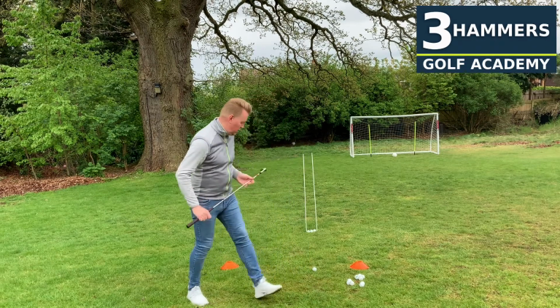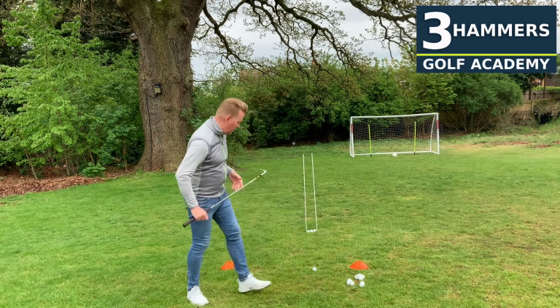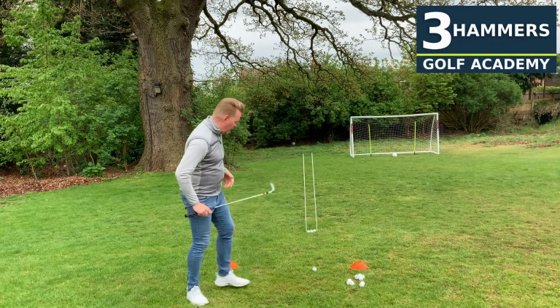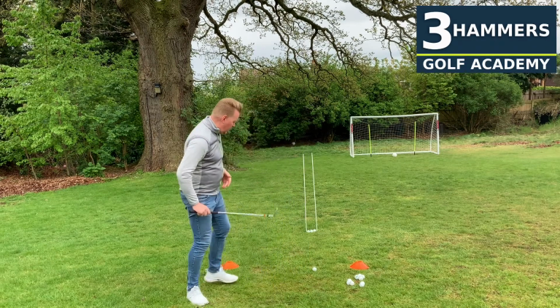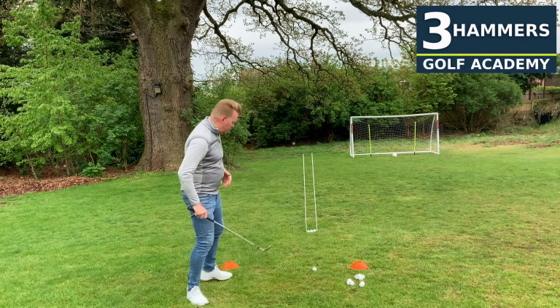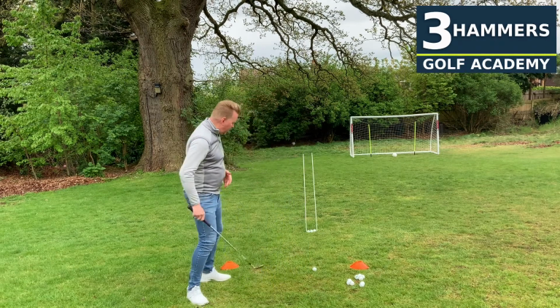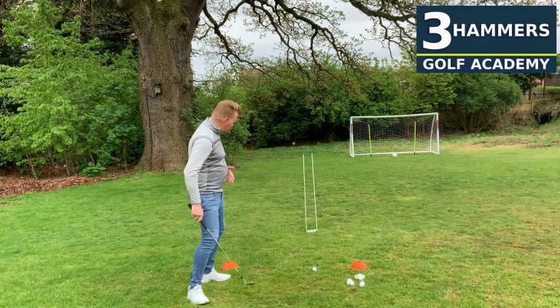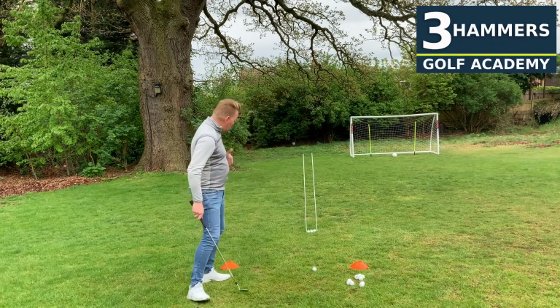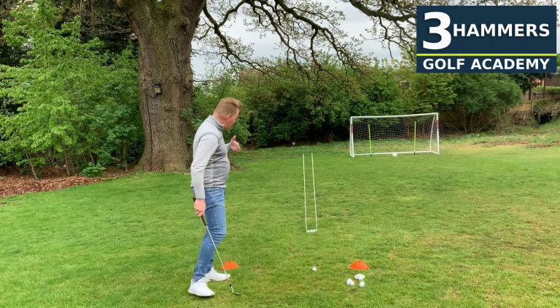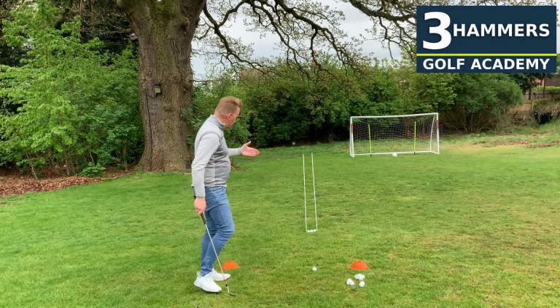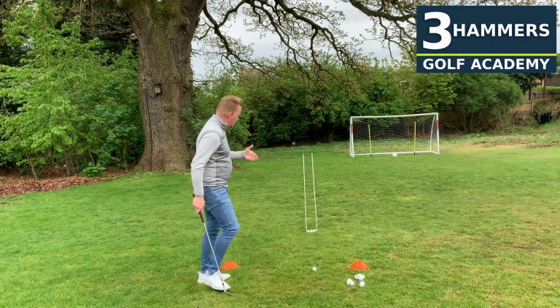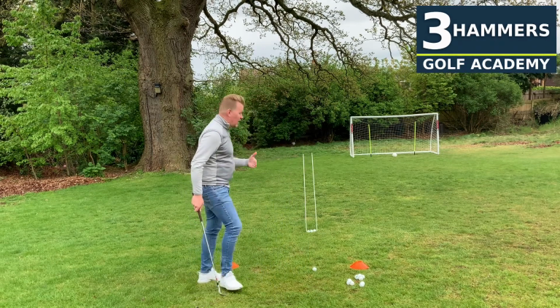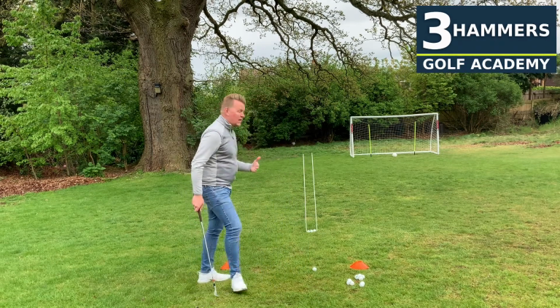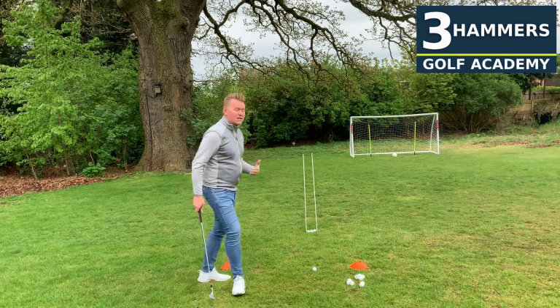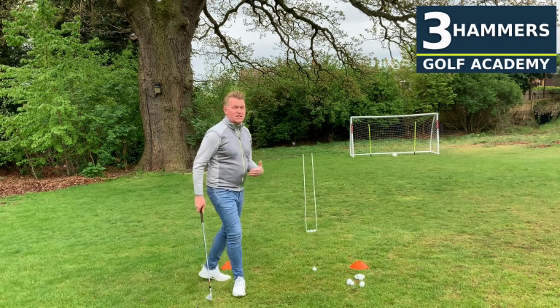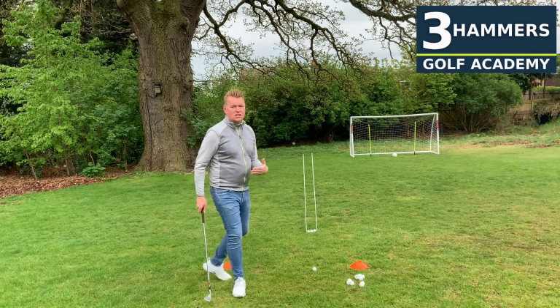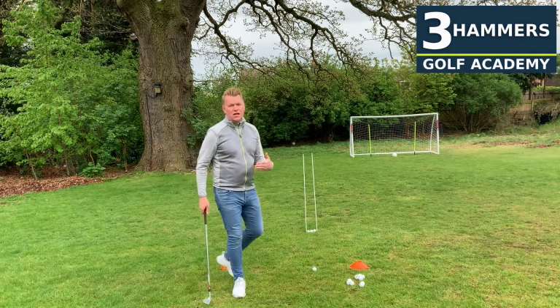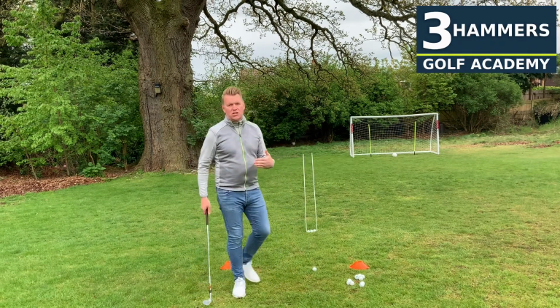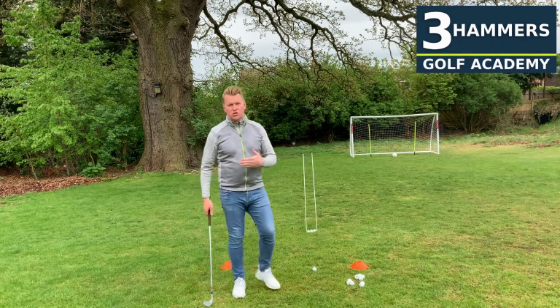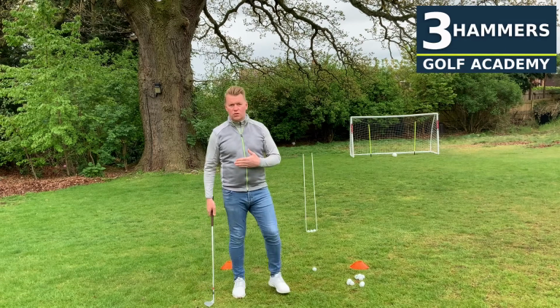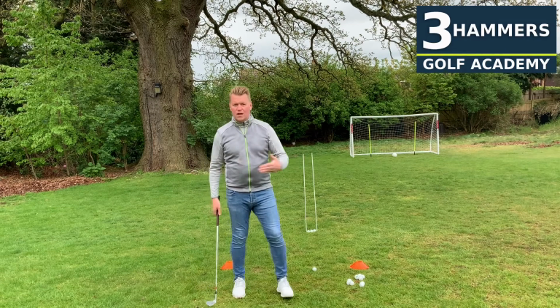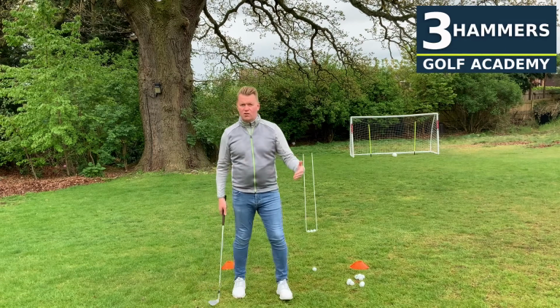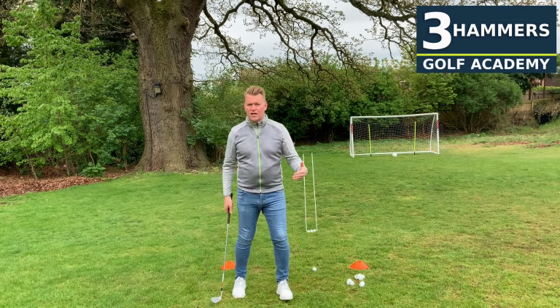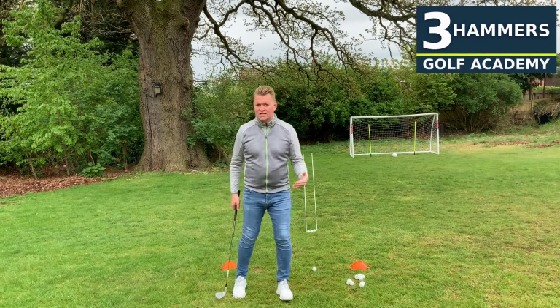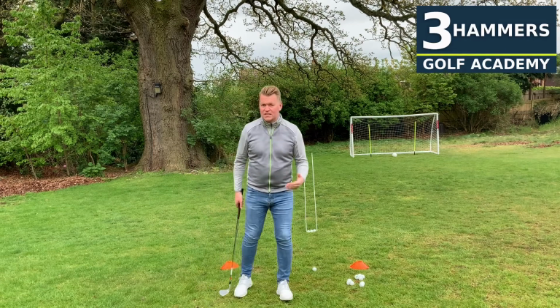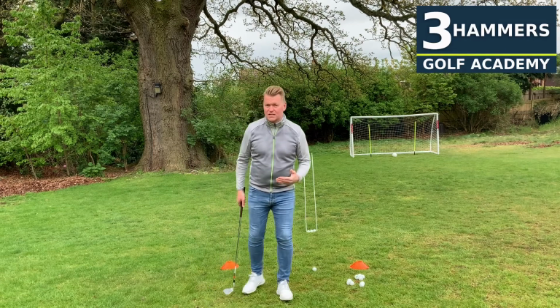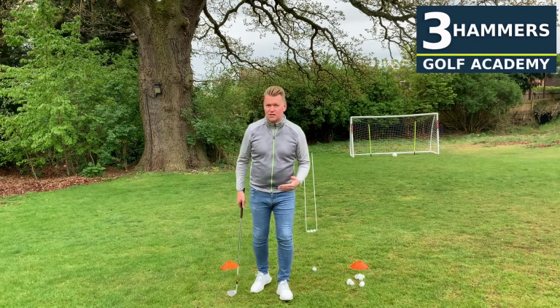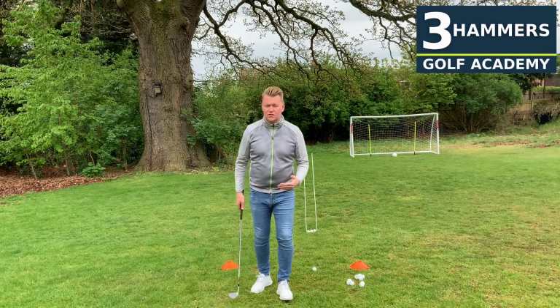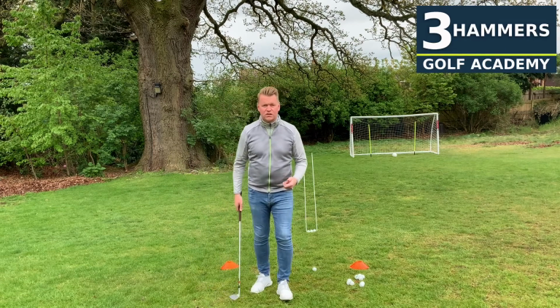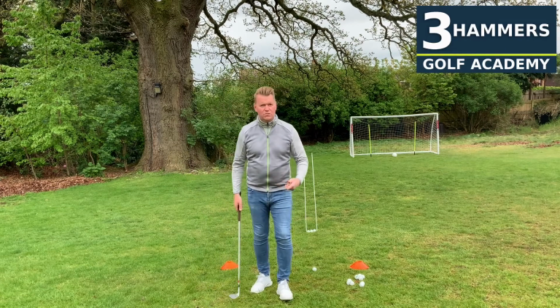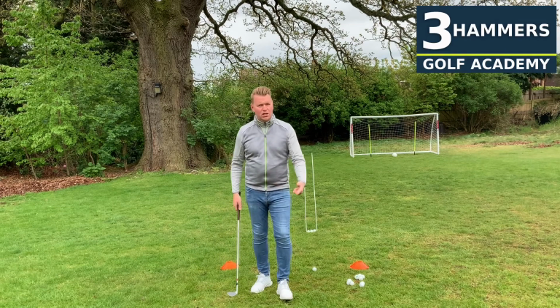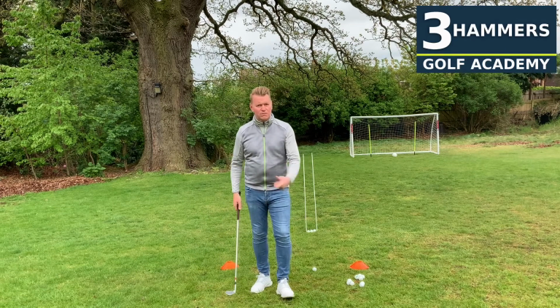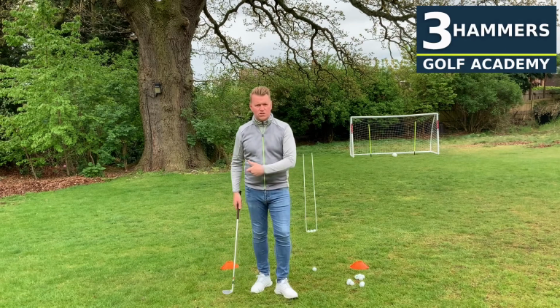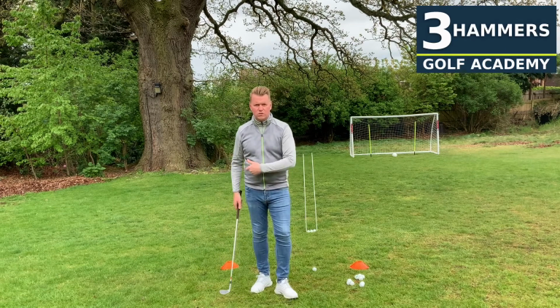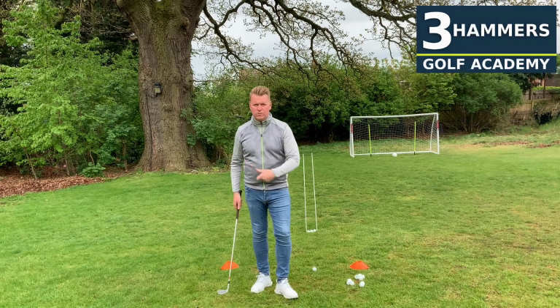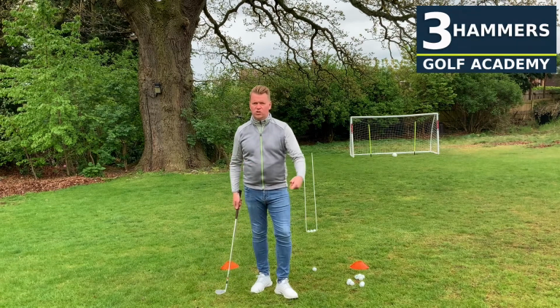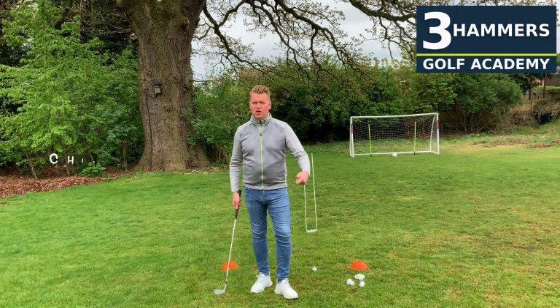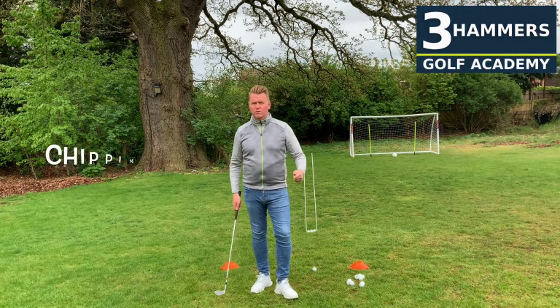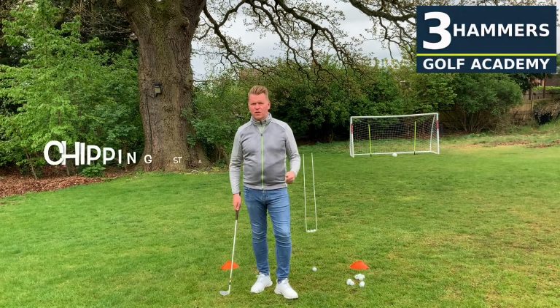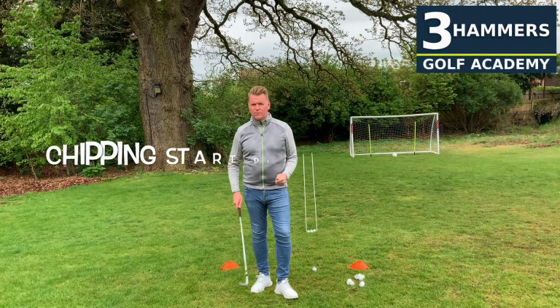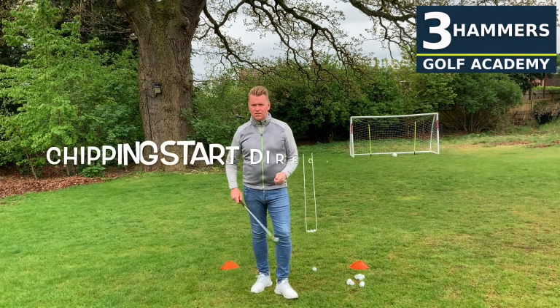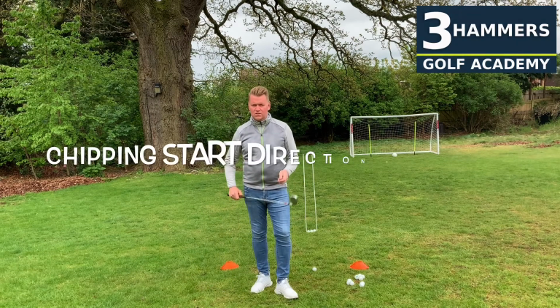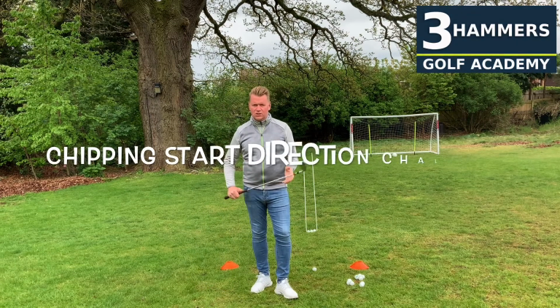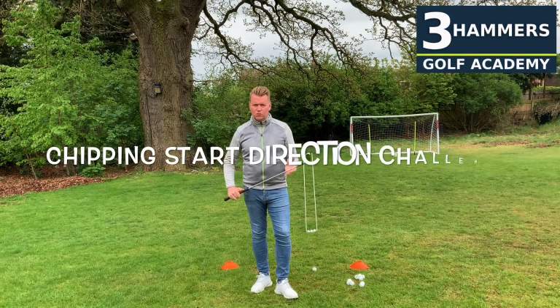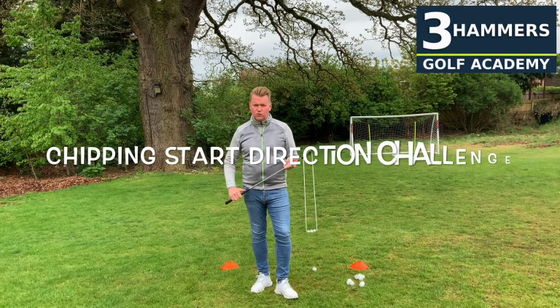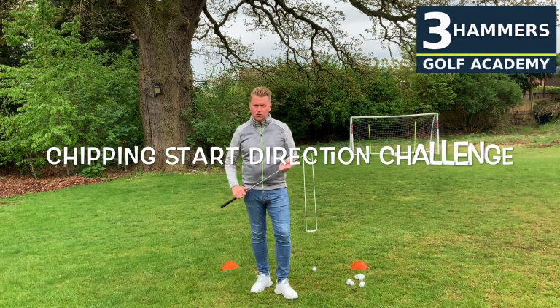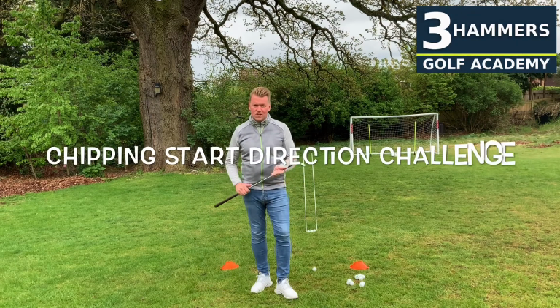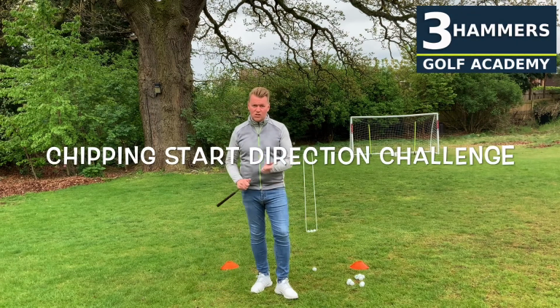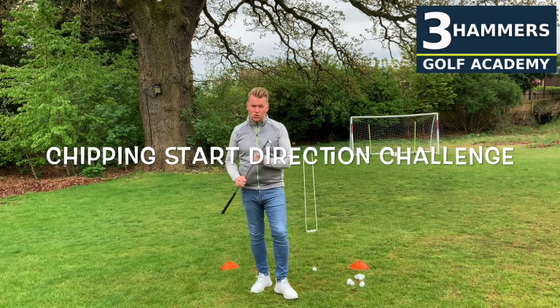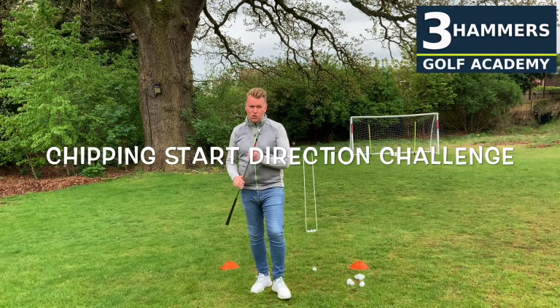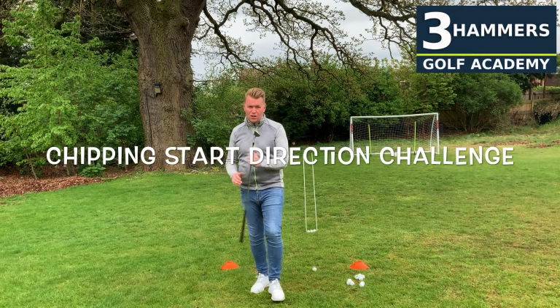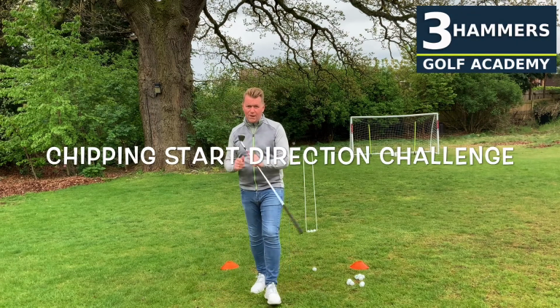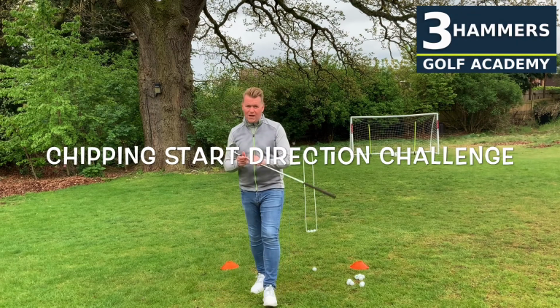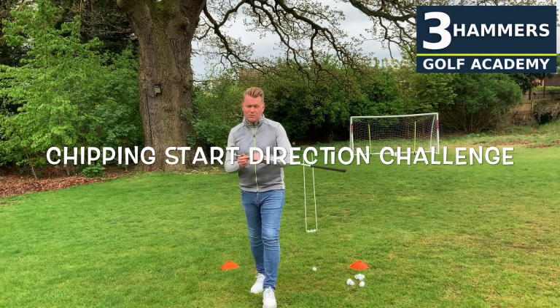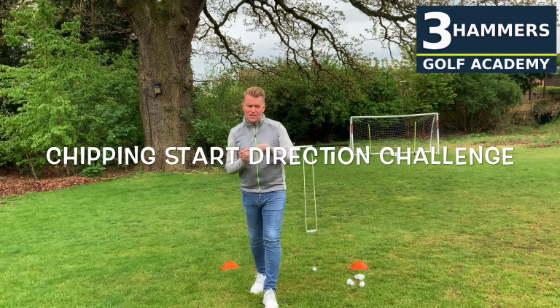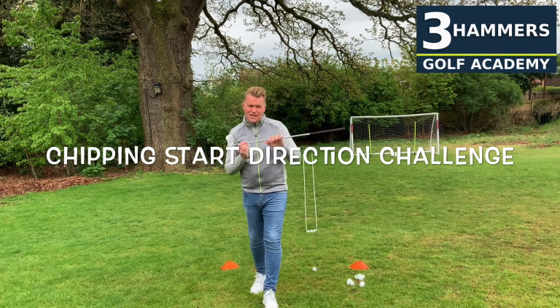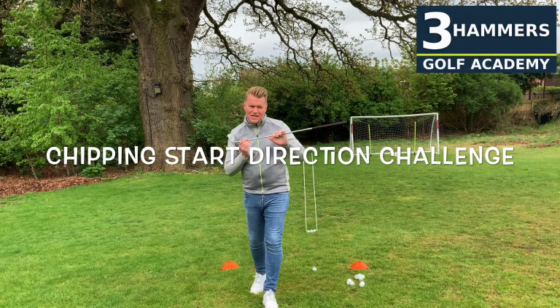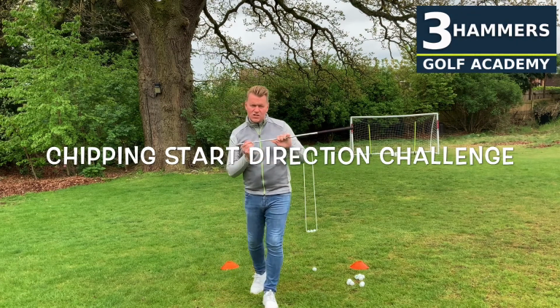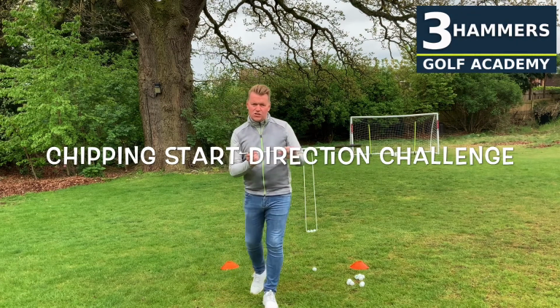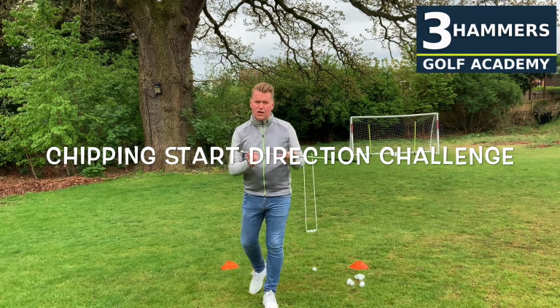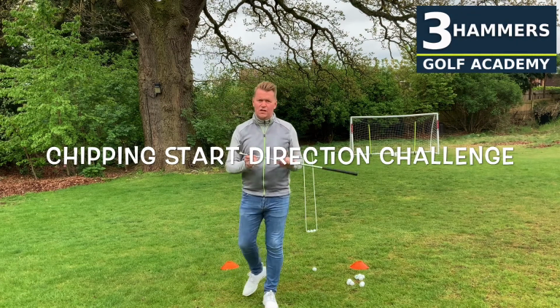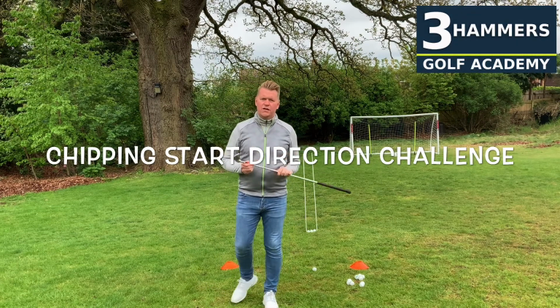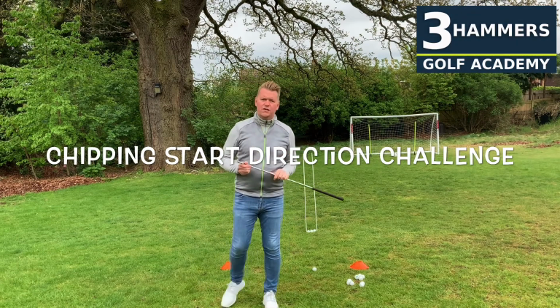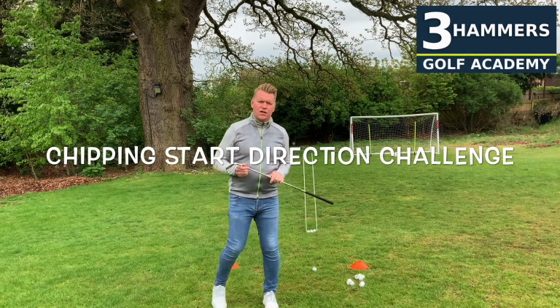So my challenge today is short game related still, so we're going to be super sharp when we get back to the golf course. It's all about start direction.